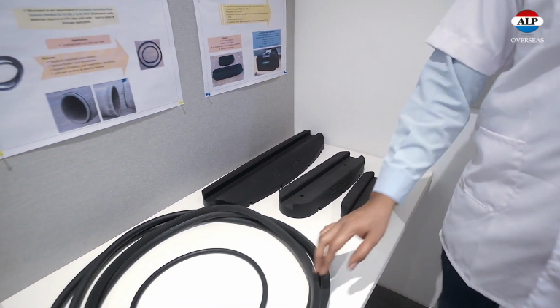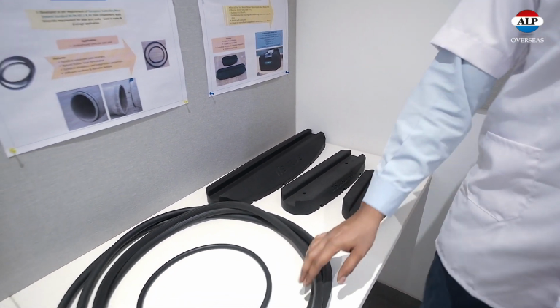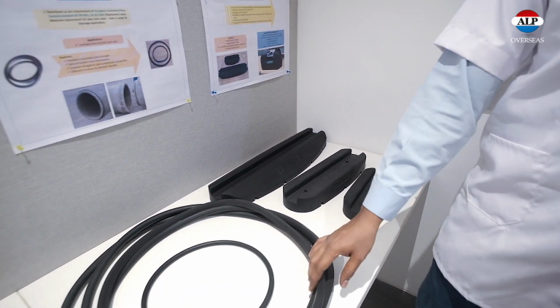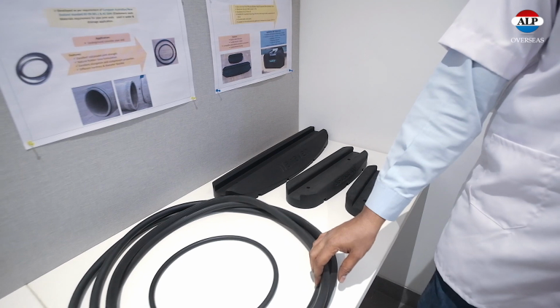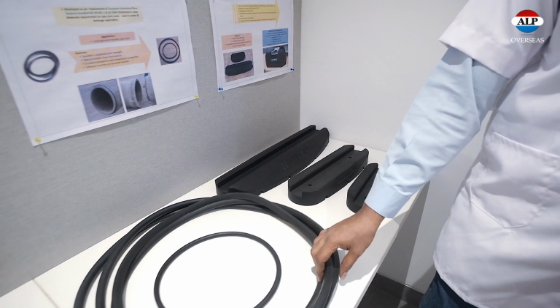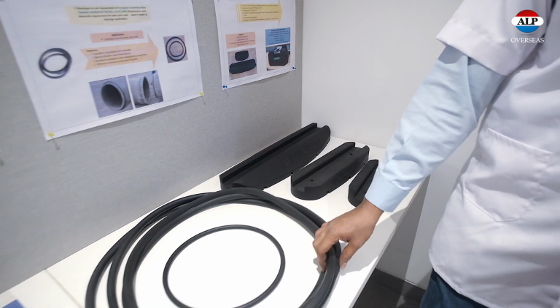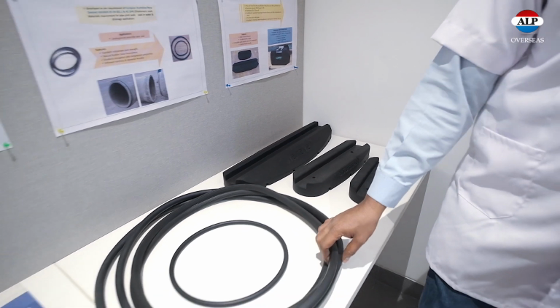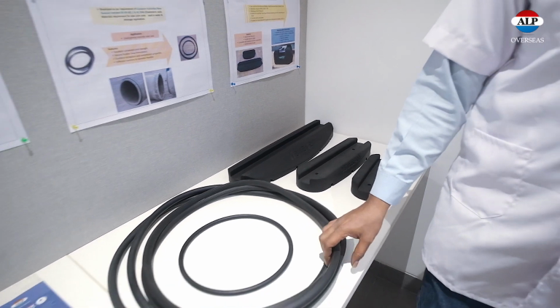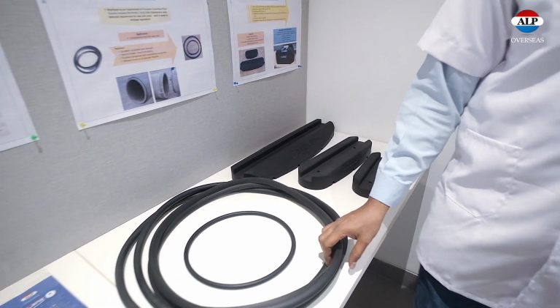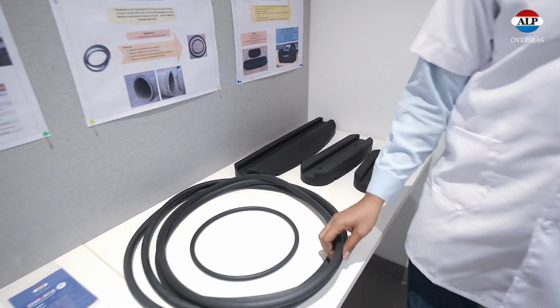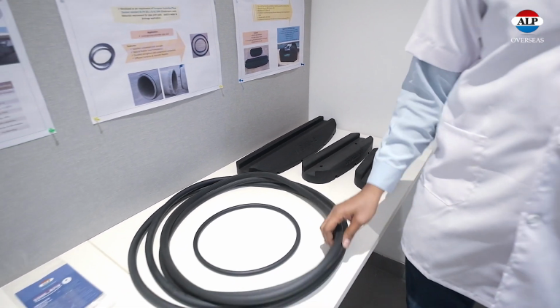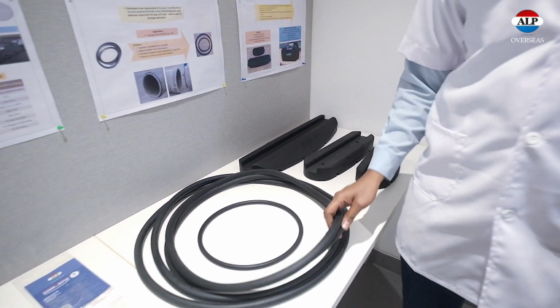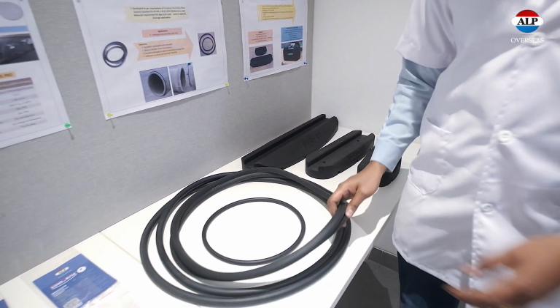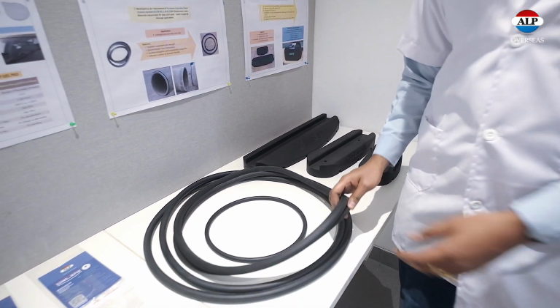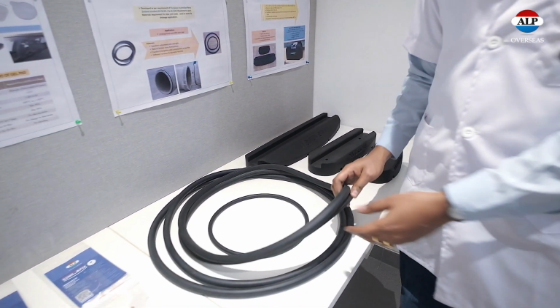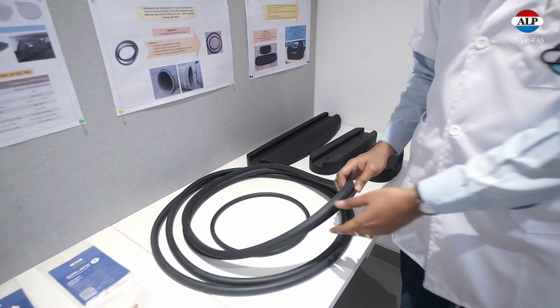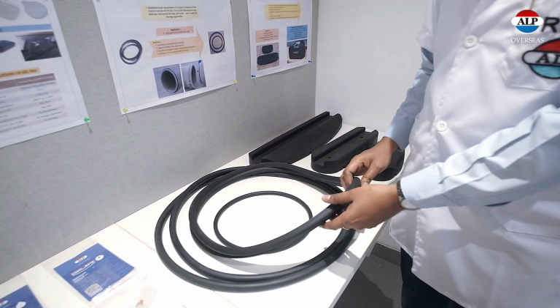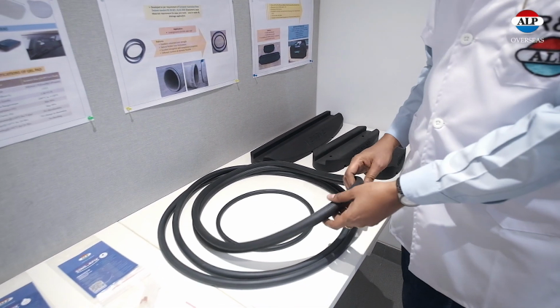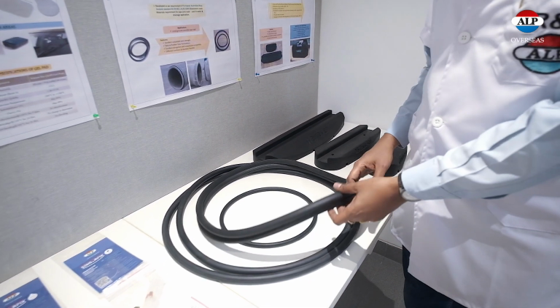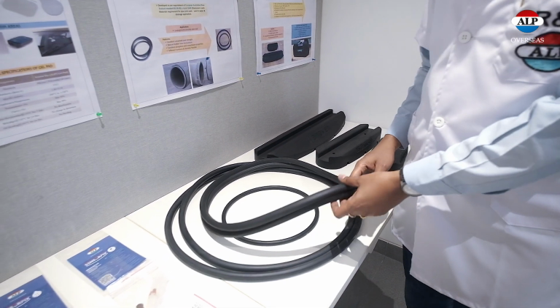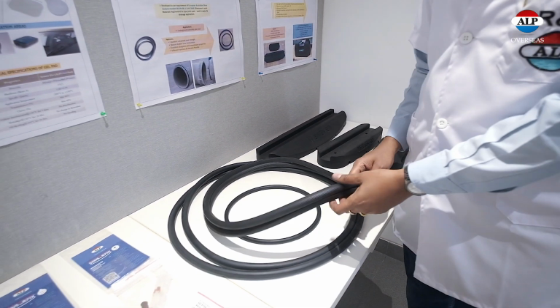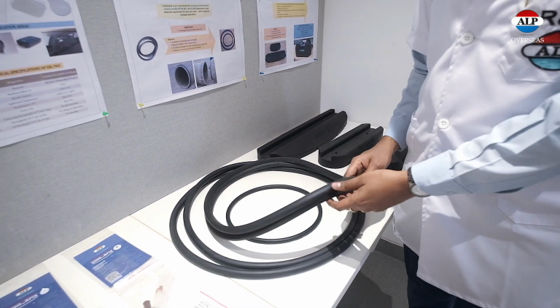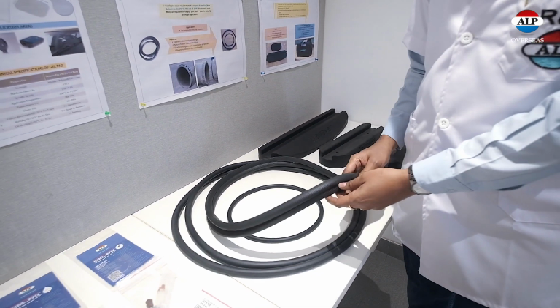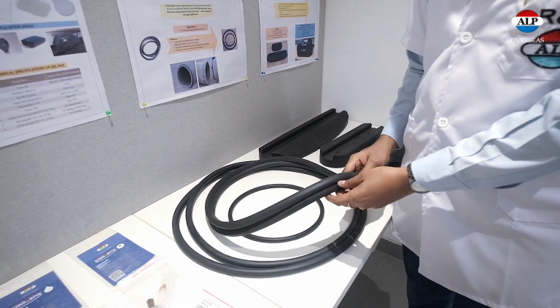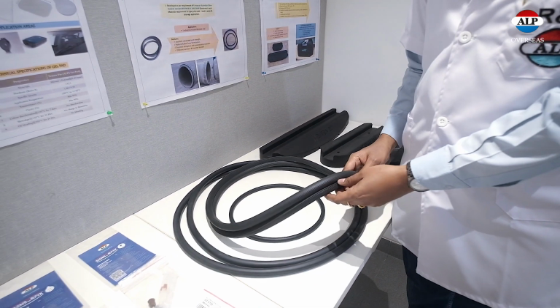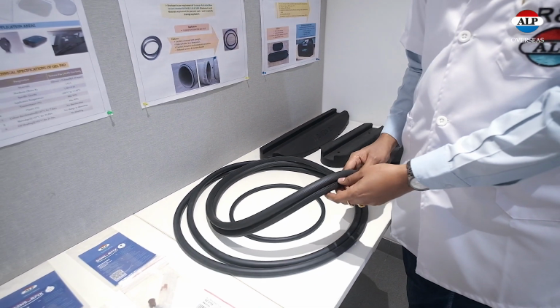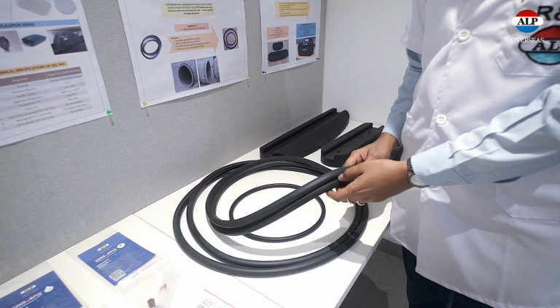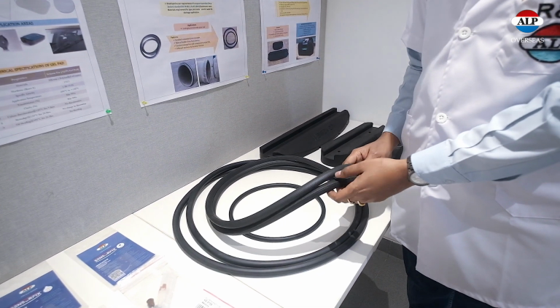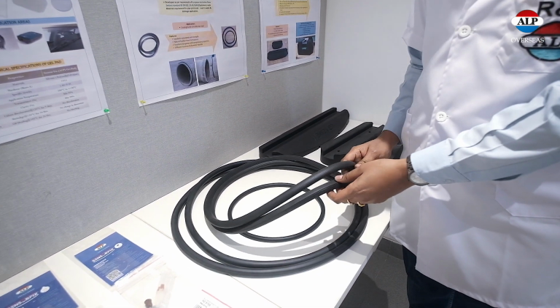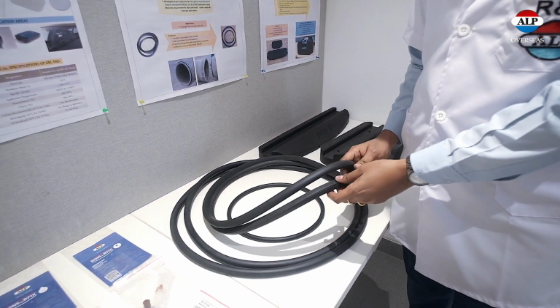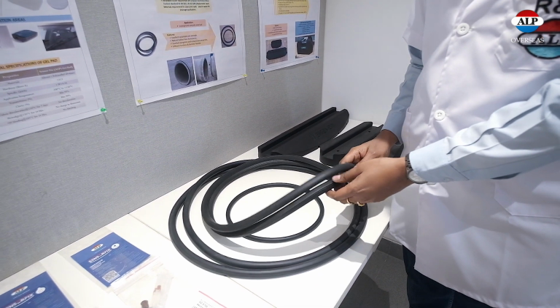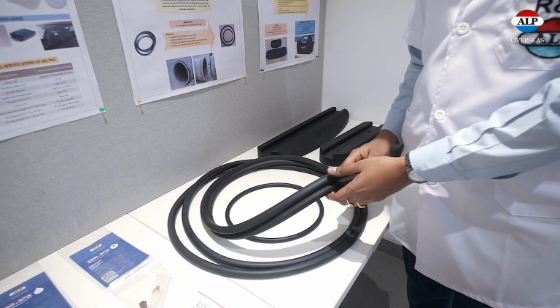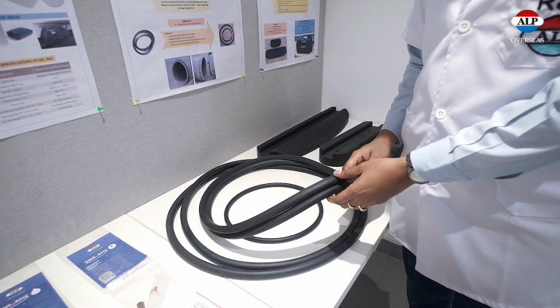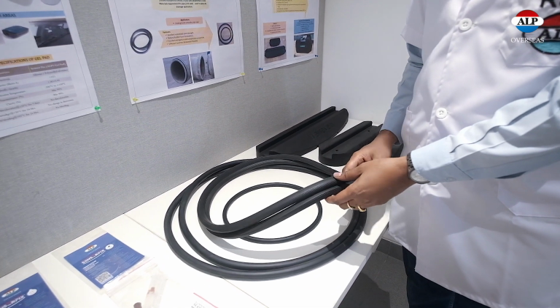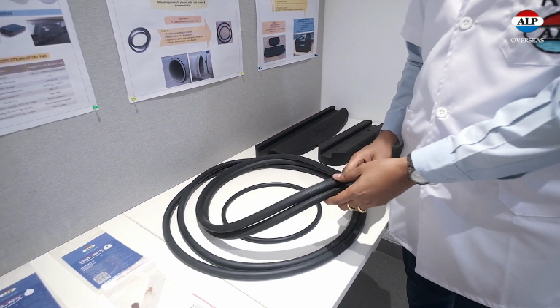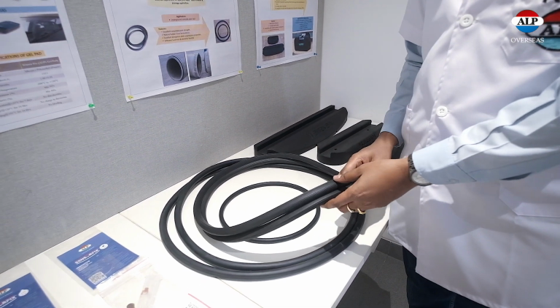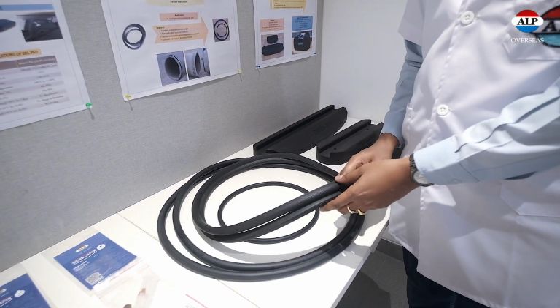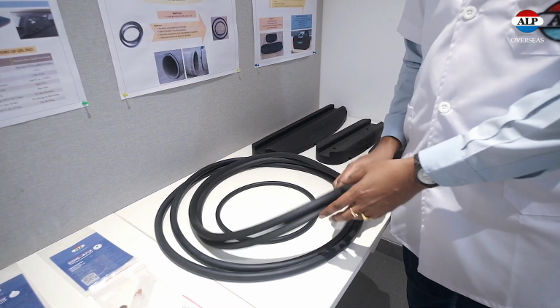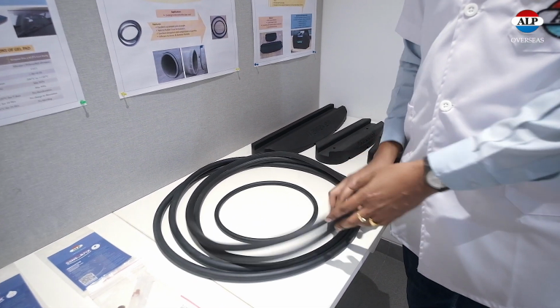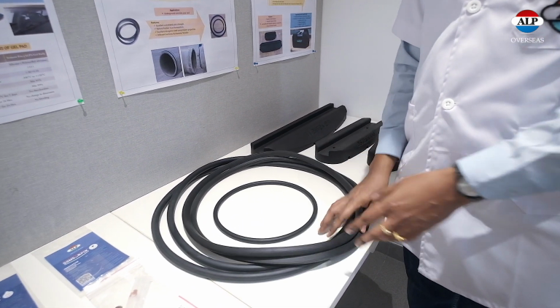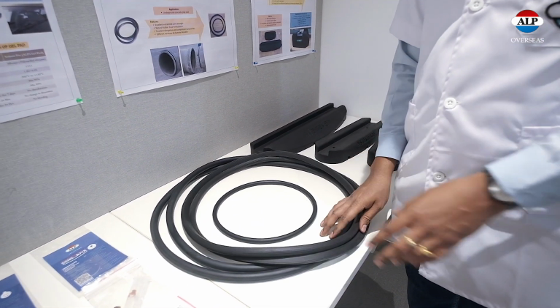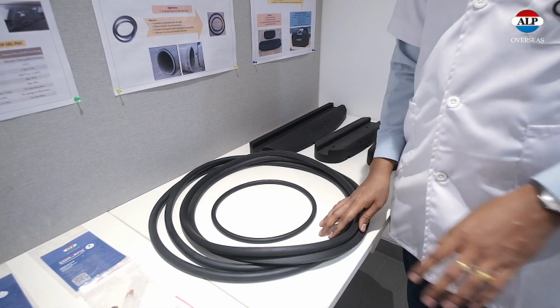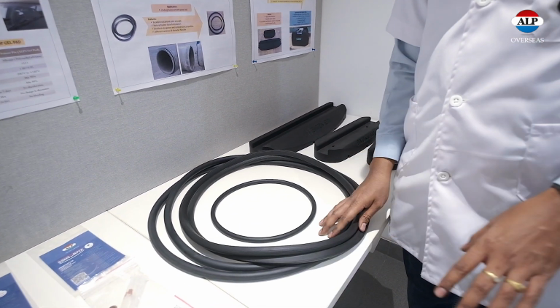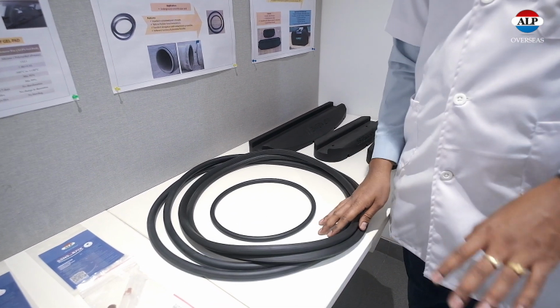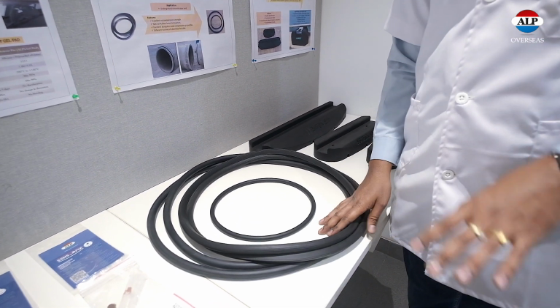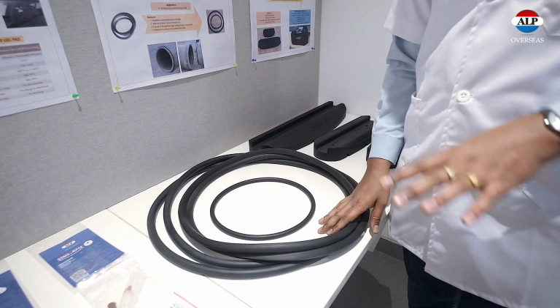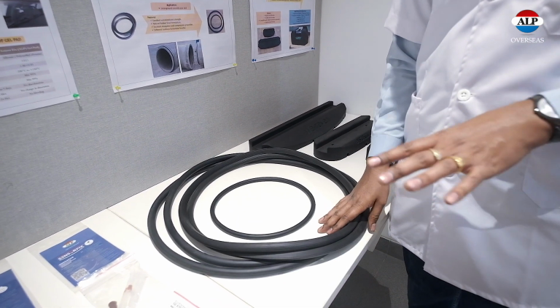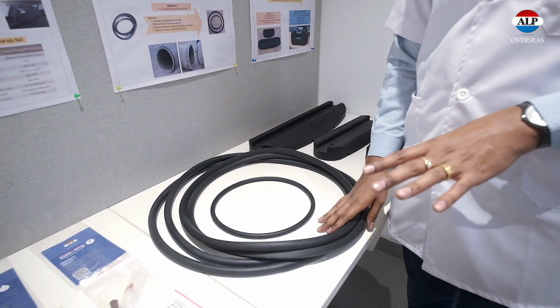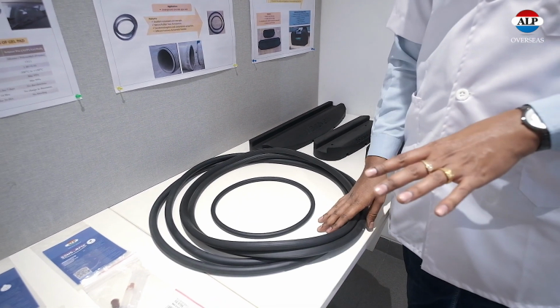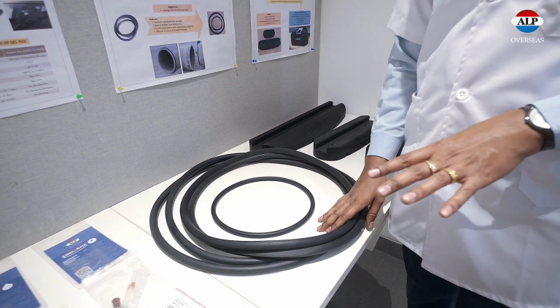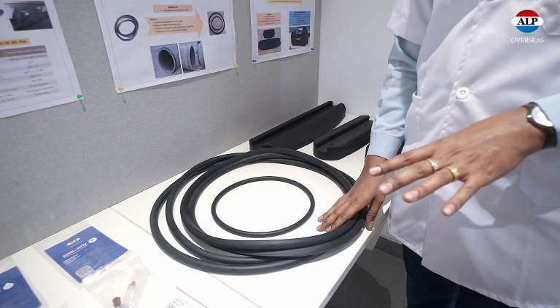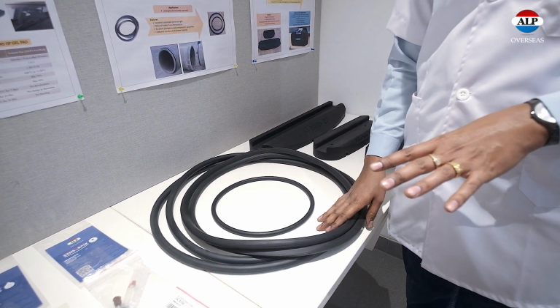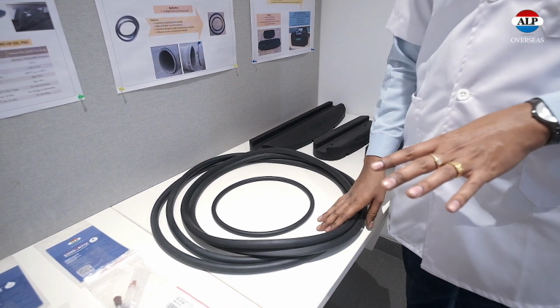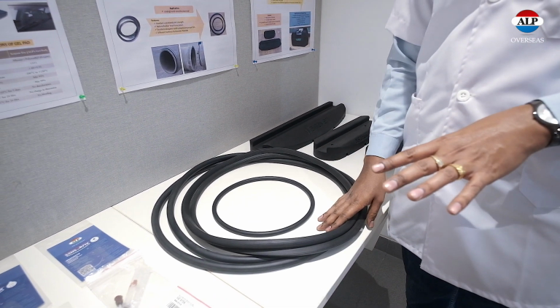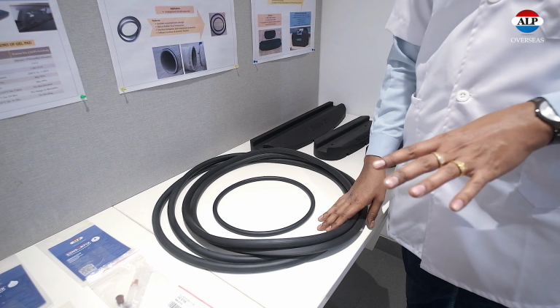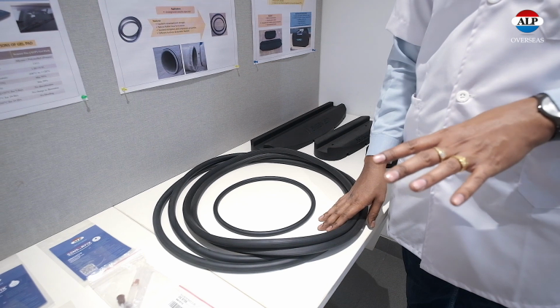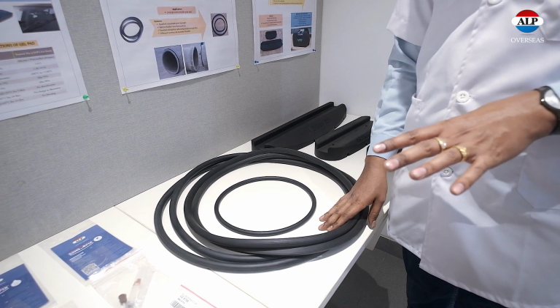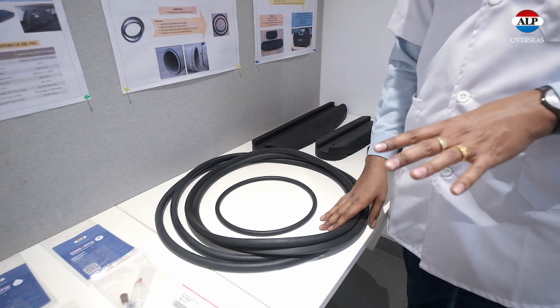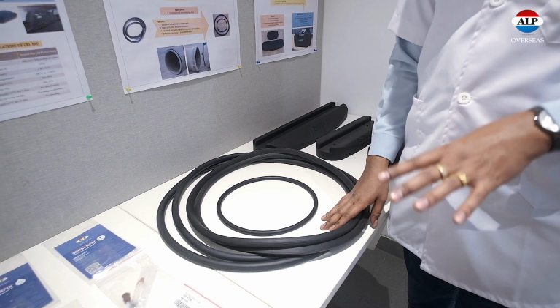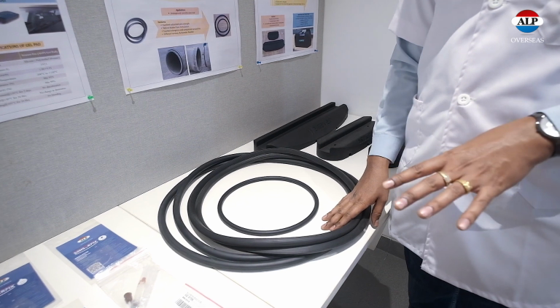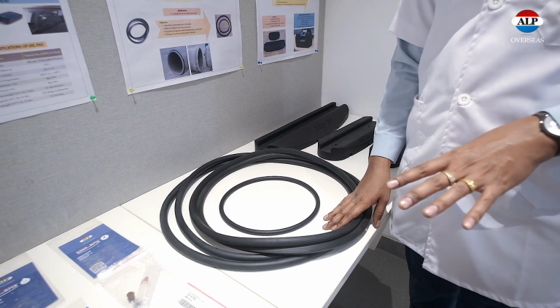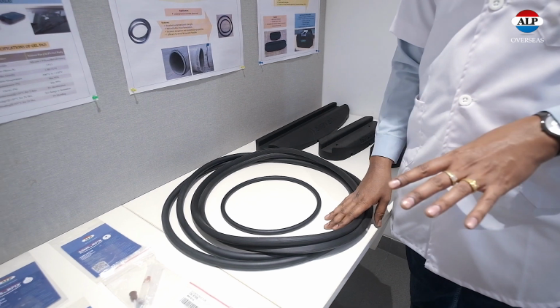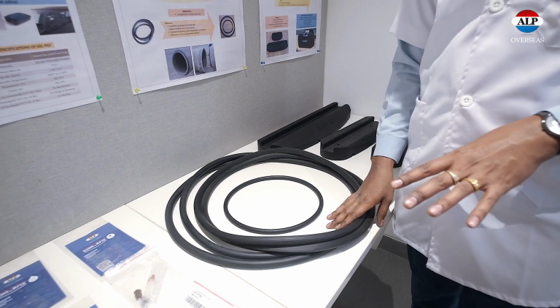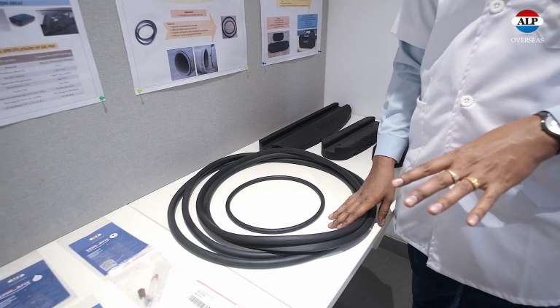These are drainage water and sewage water pipe seals. We have developed these from natural rubber and SBR polymer.